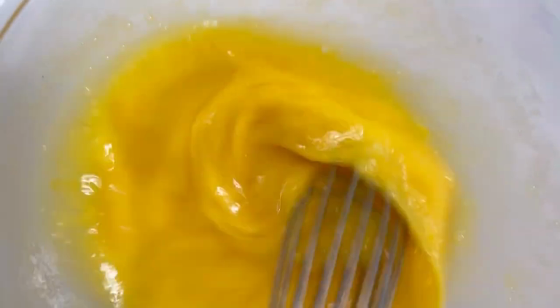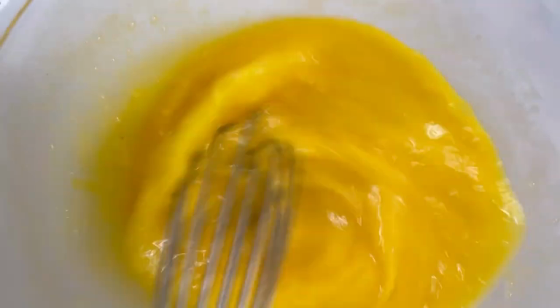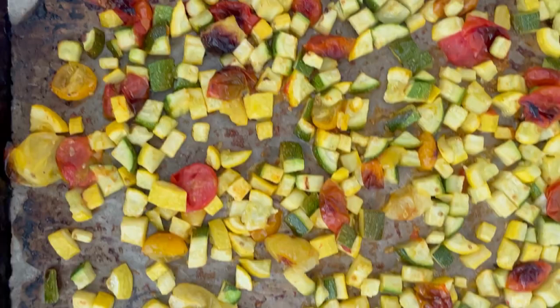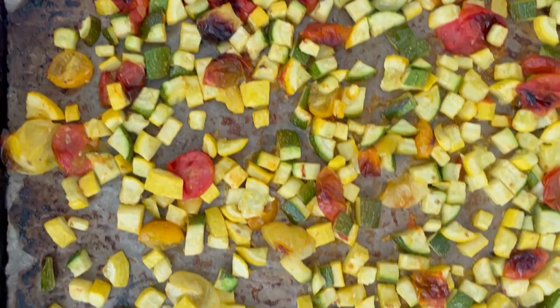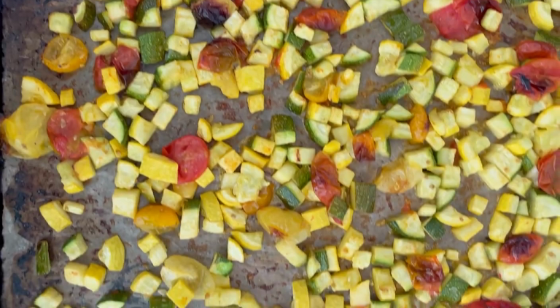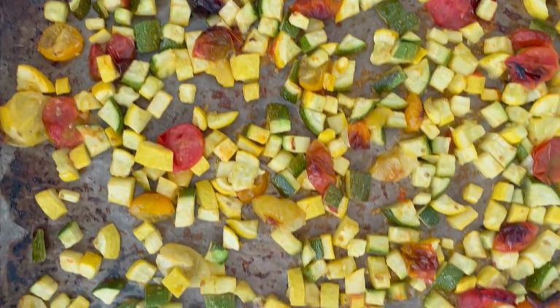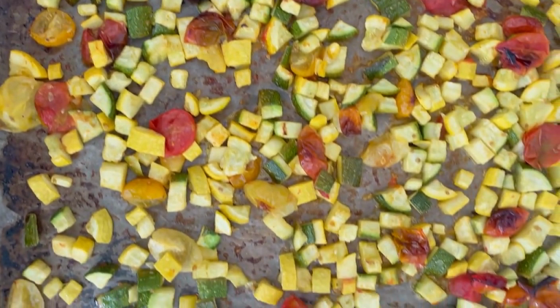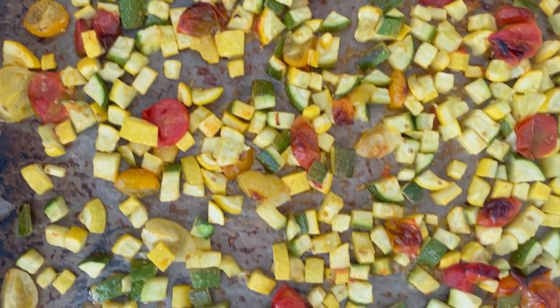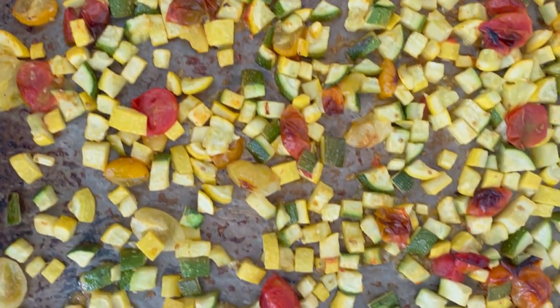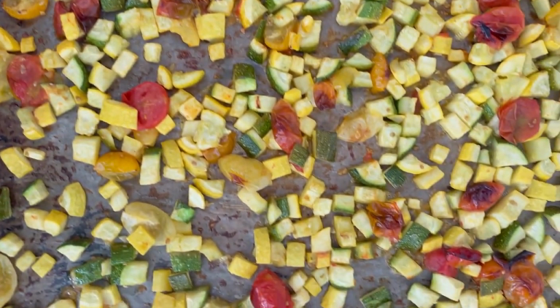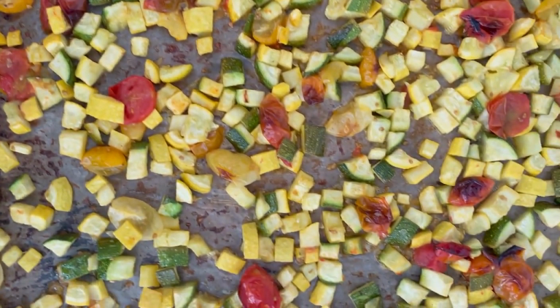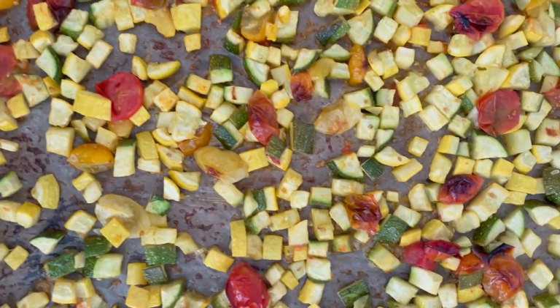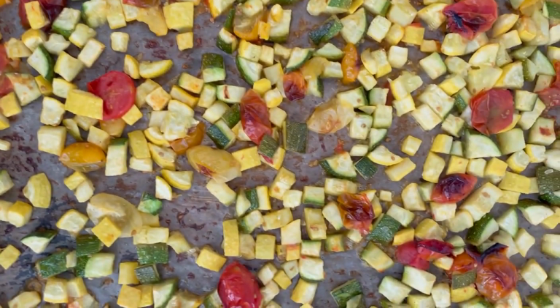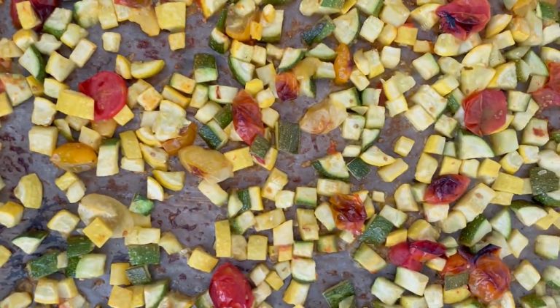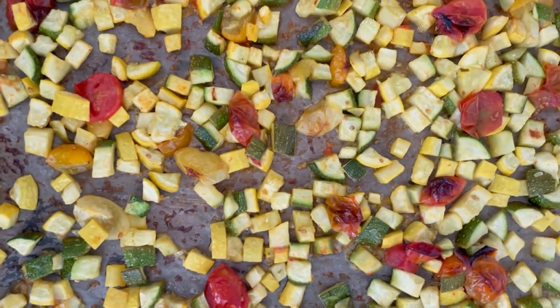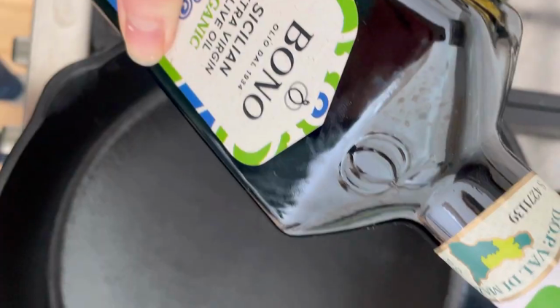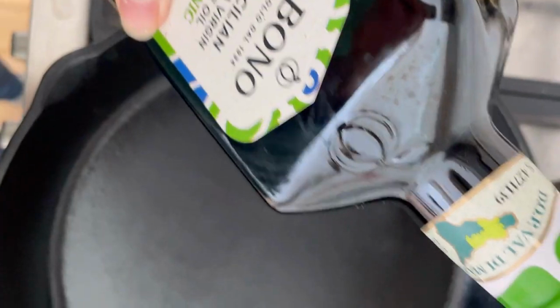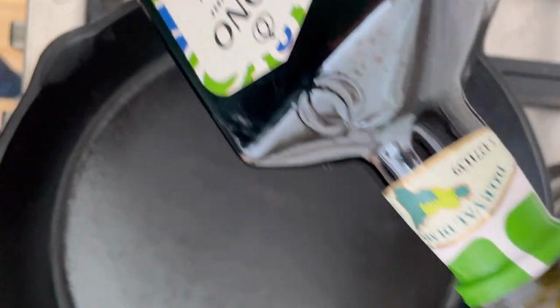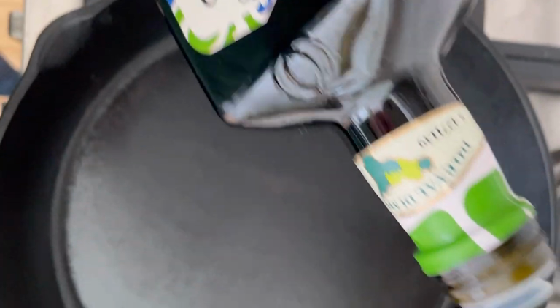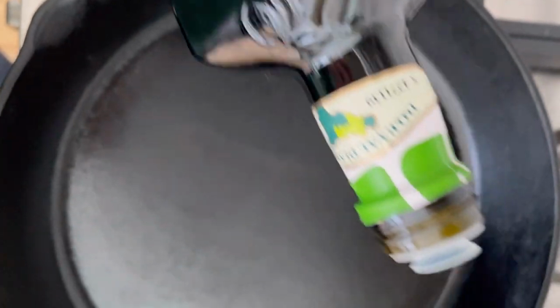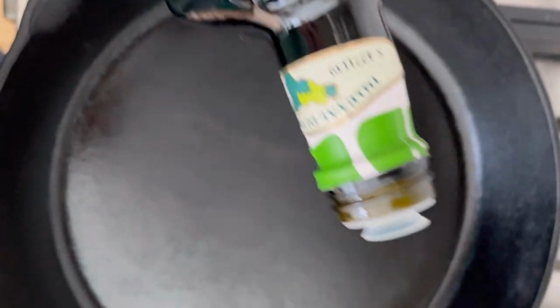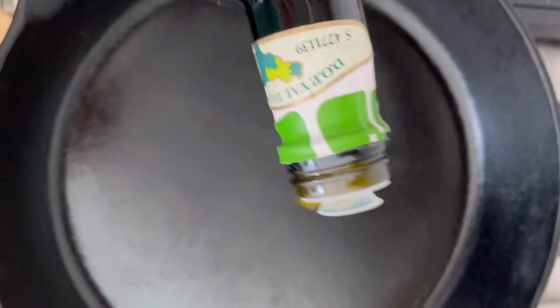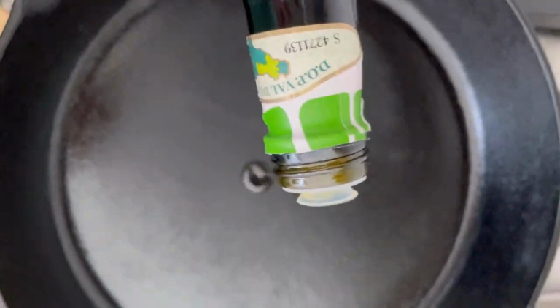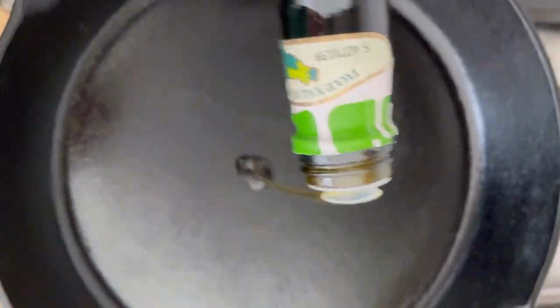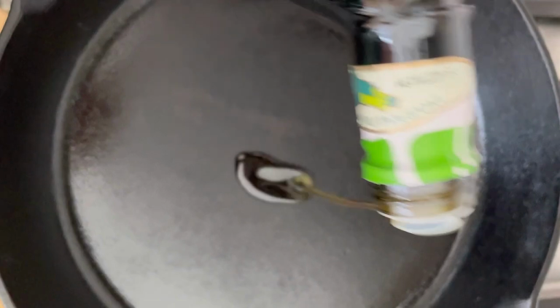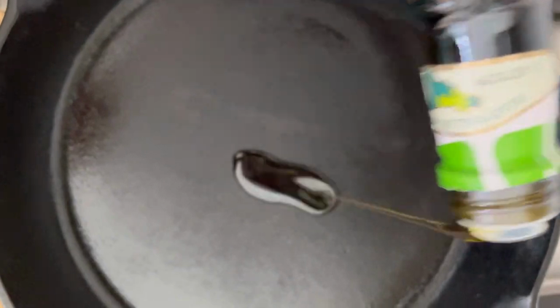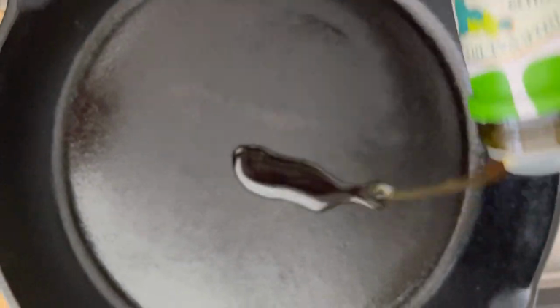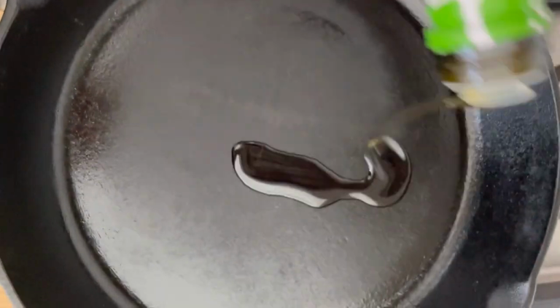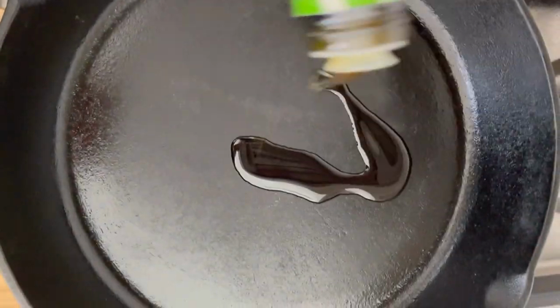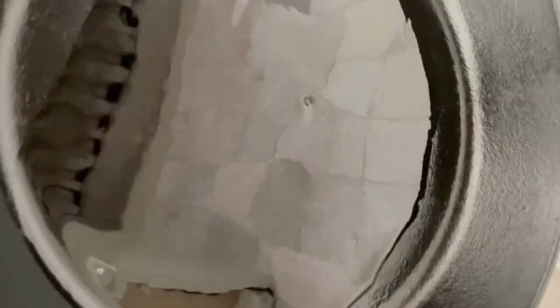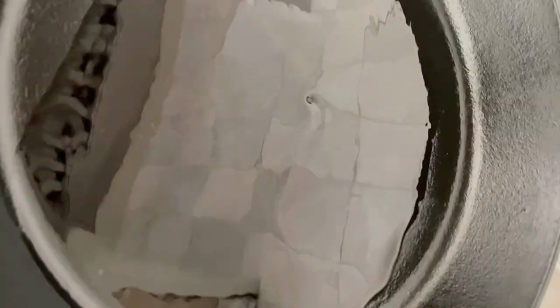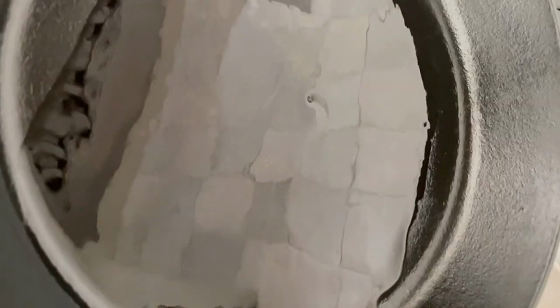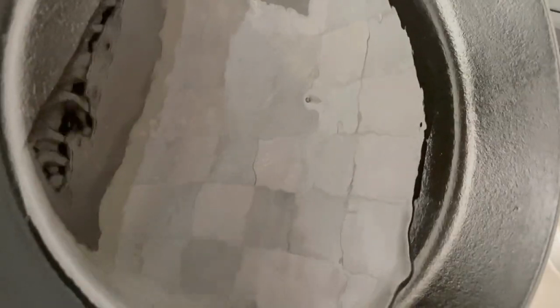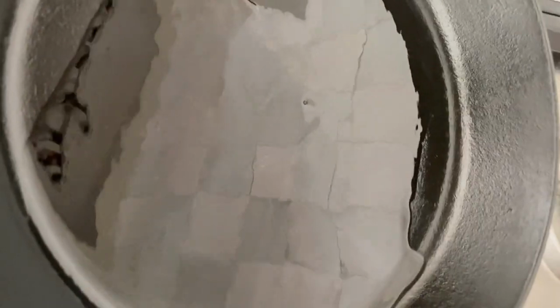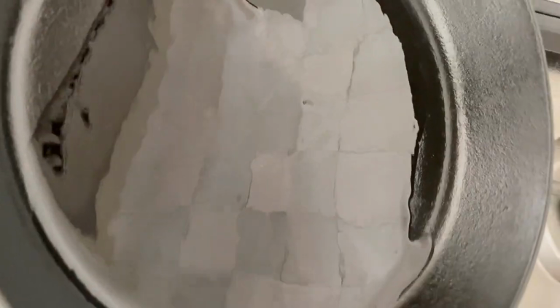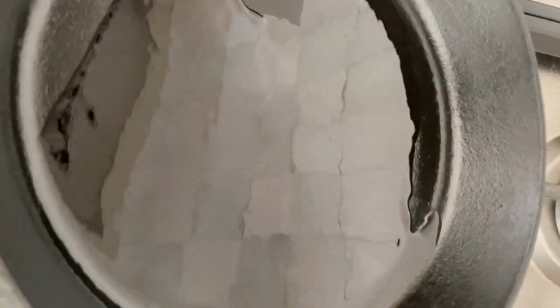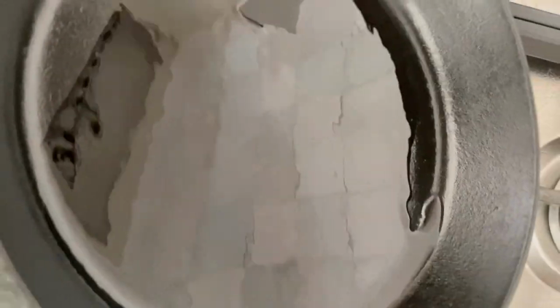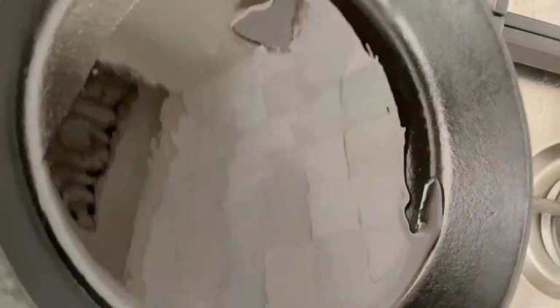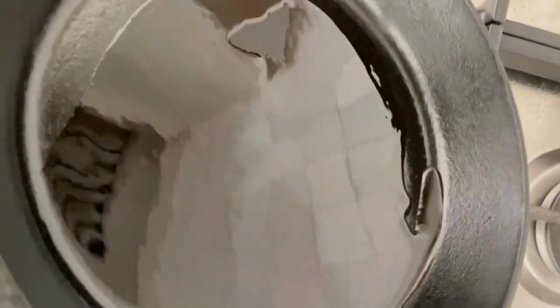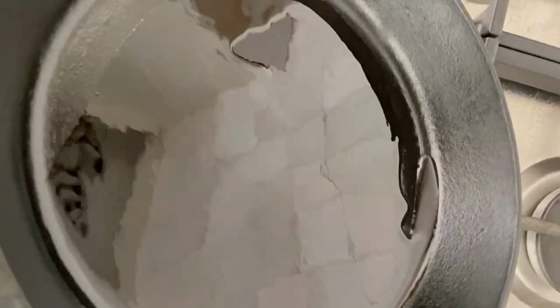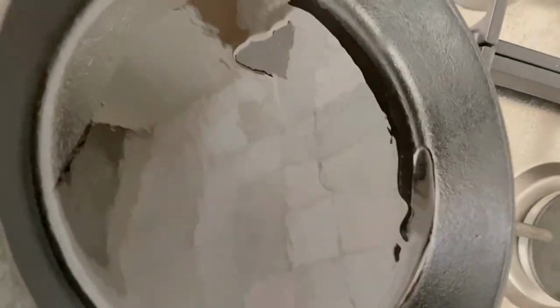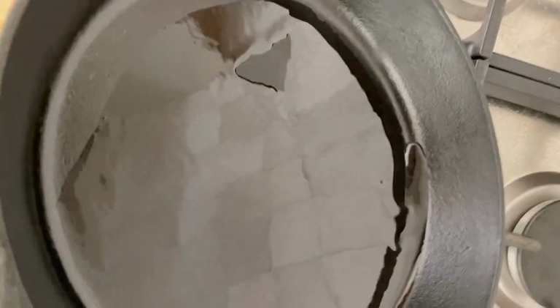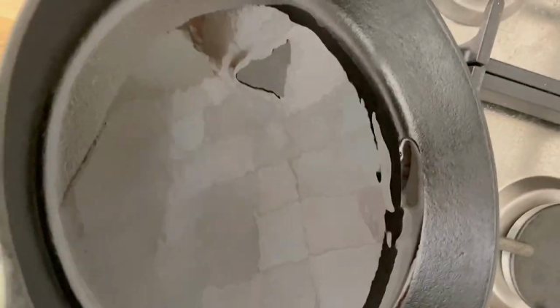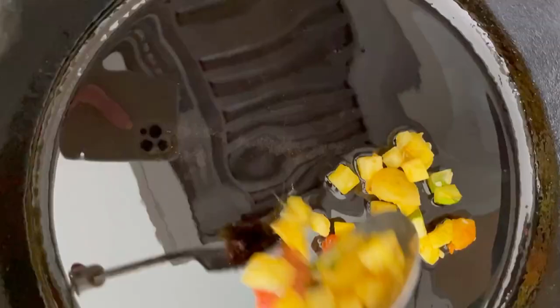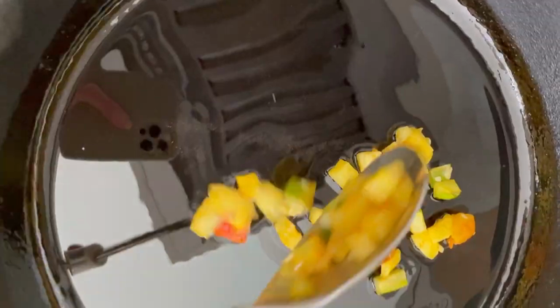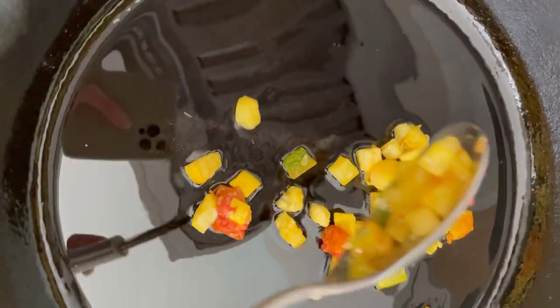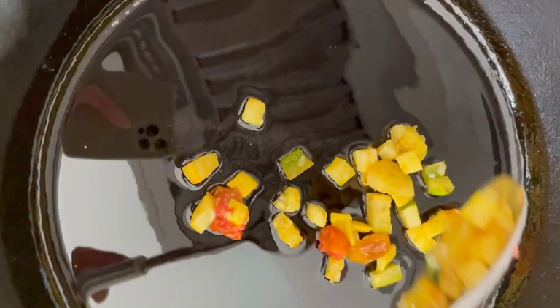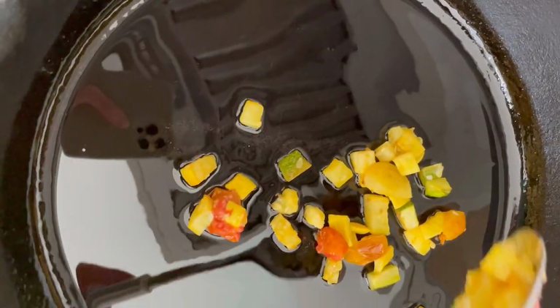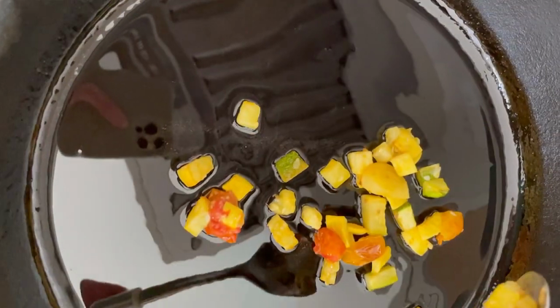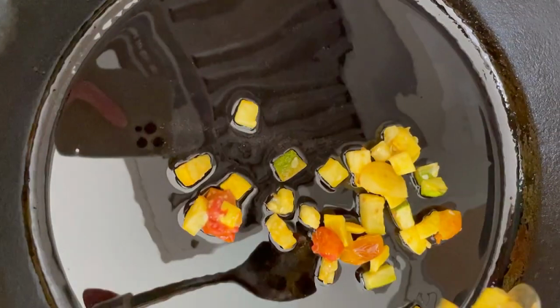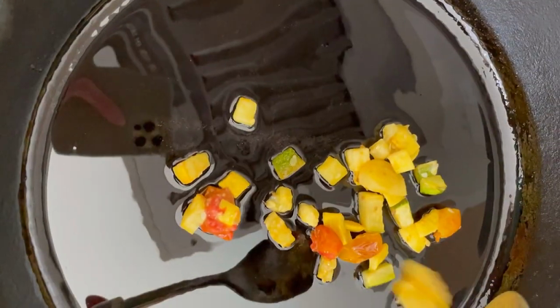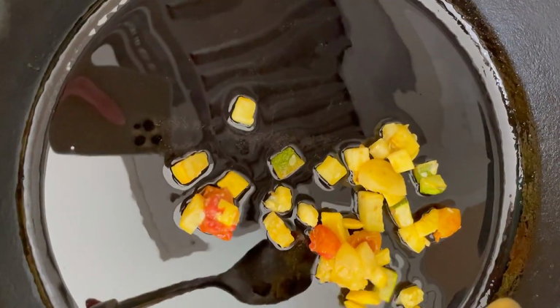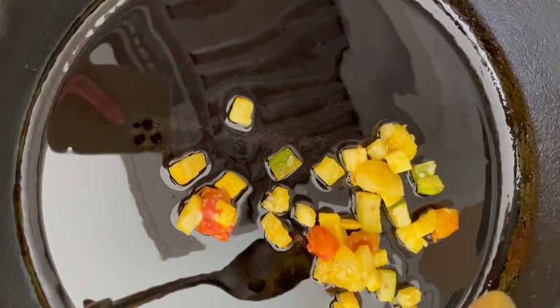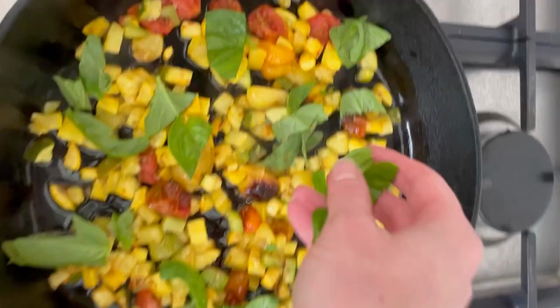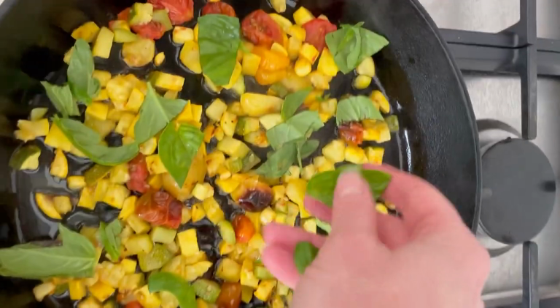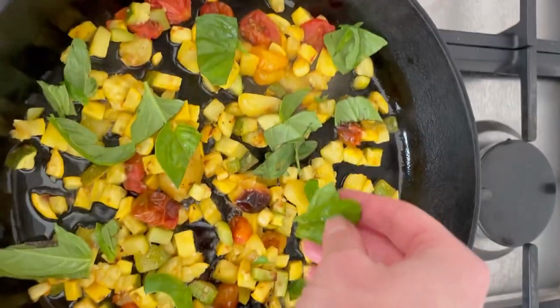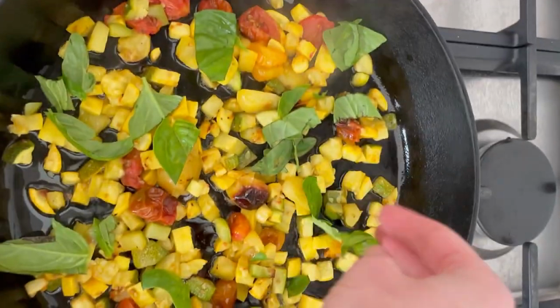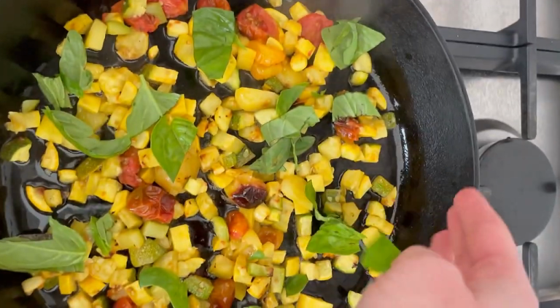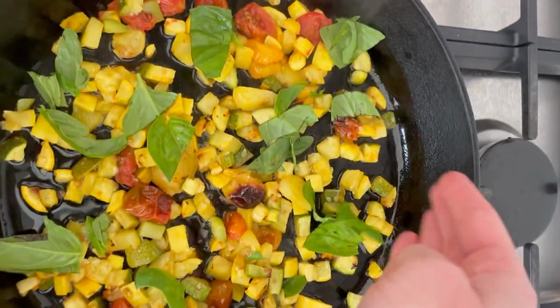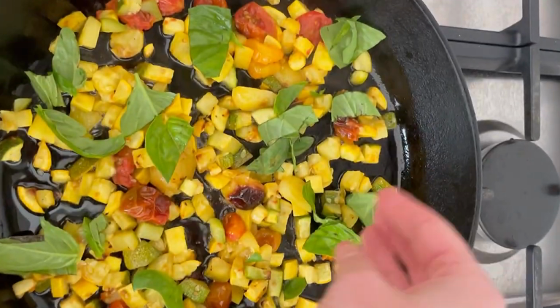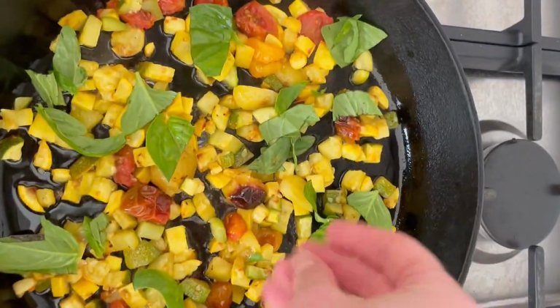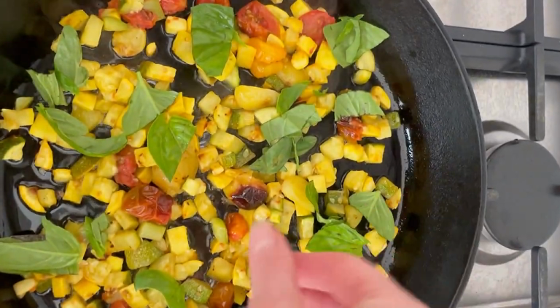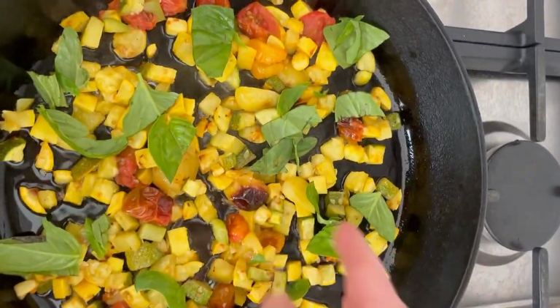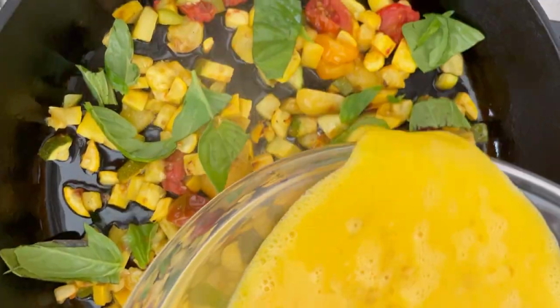You can make the veggies completely in advance up until this point. Then when you're ready, add half the squash mixture to an ovenproof skillet and pour the beaten eggs over it.